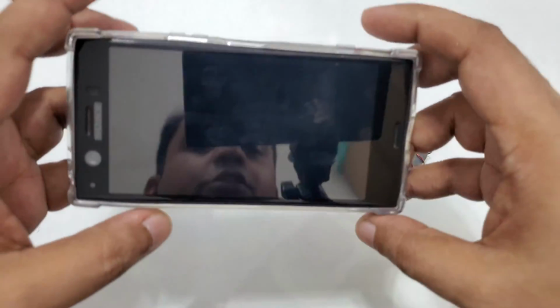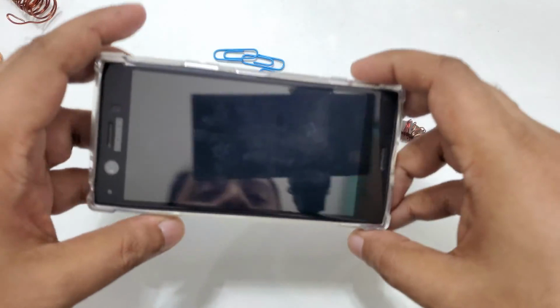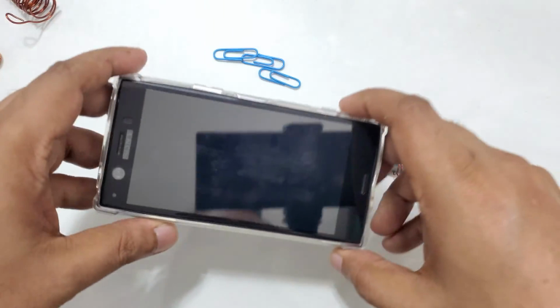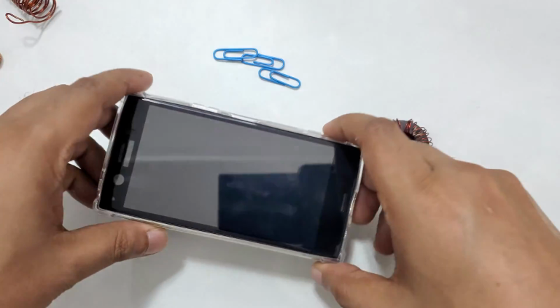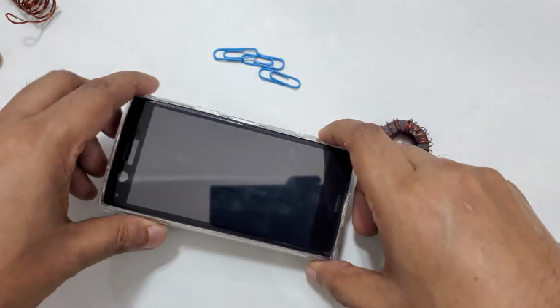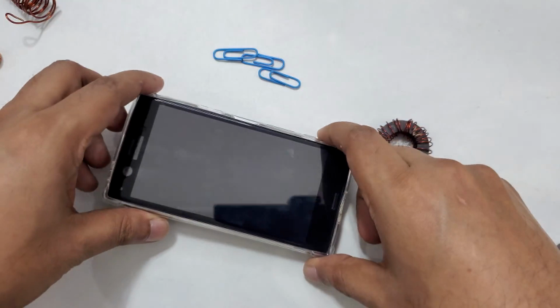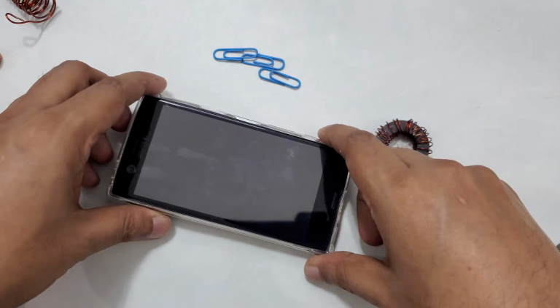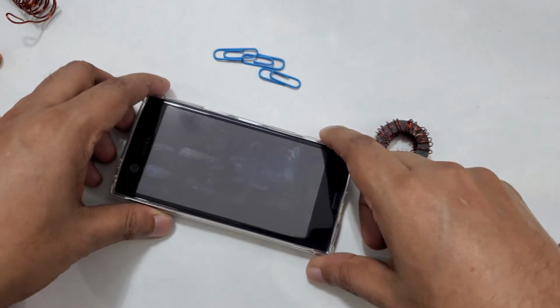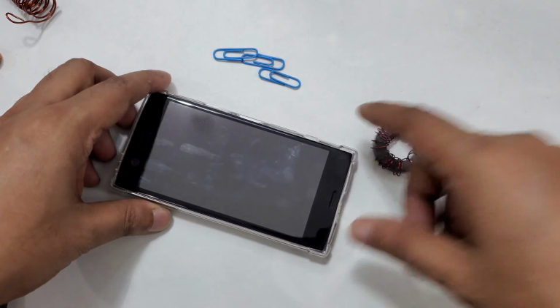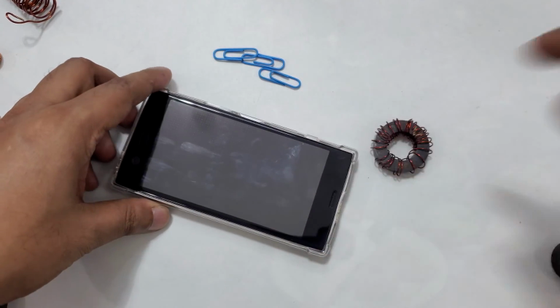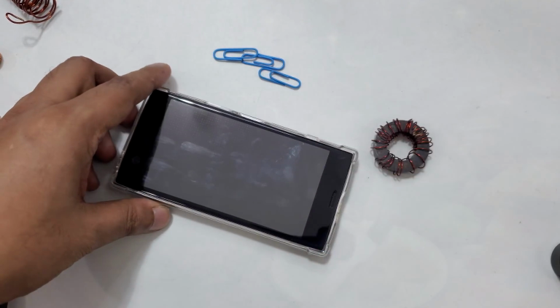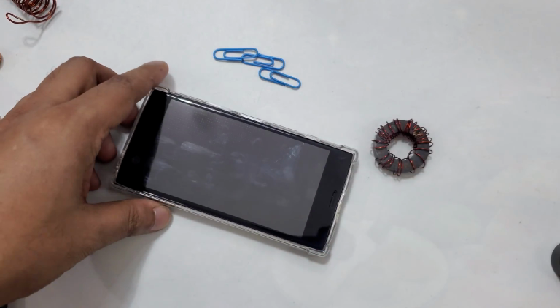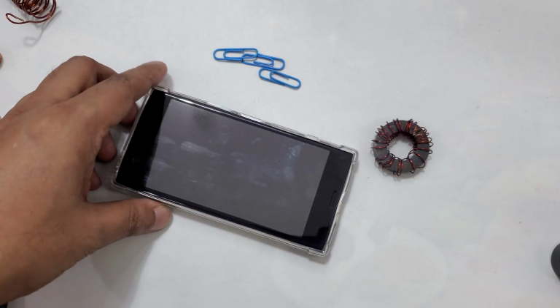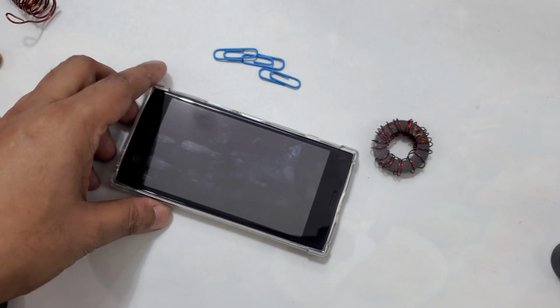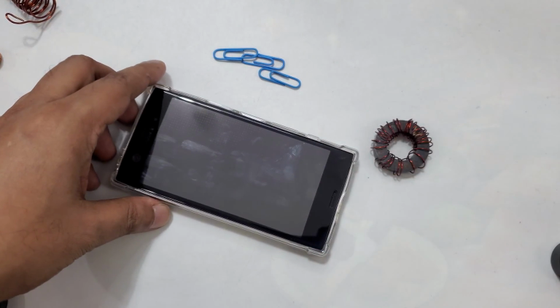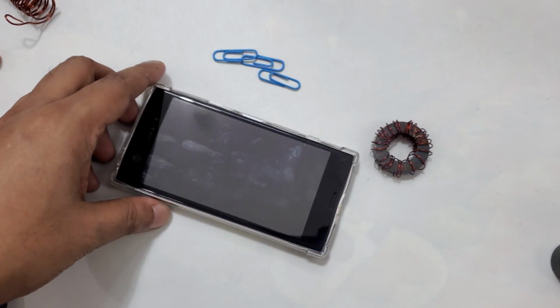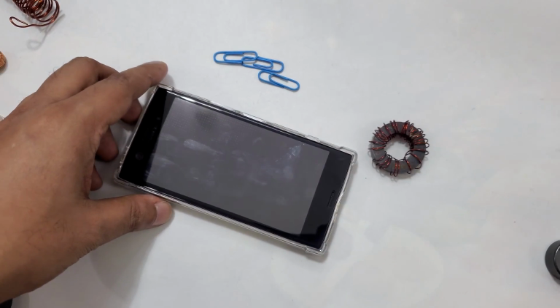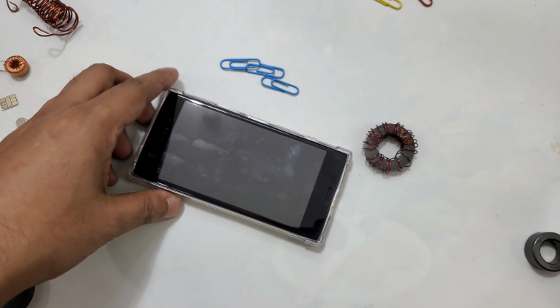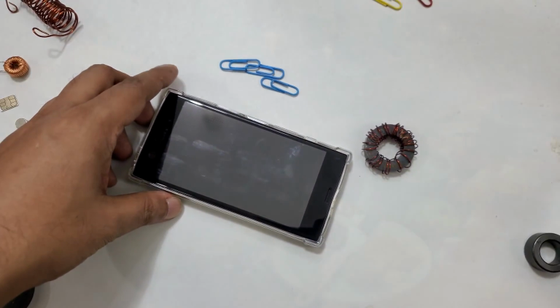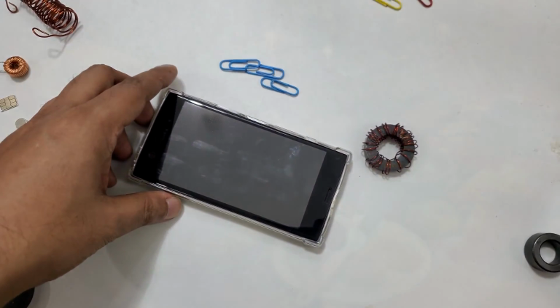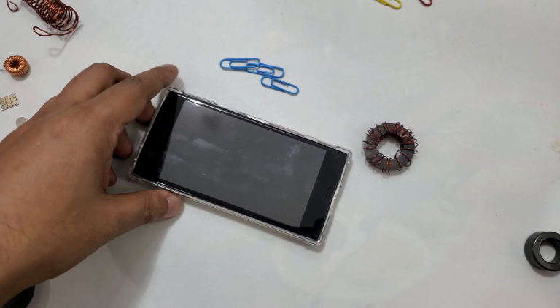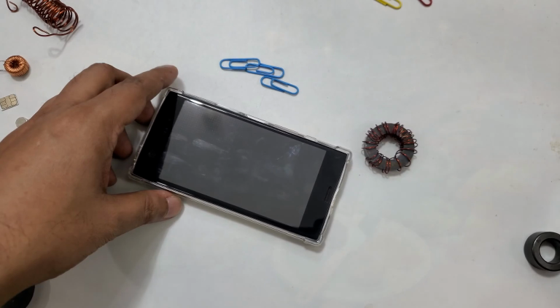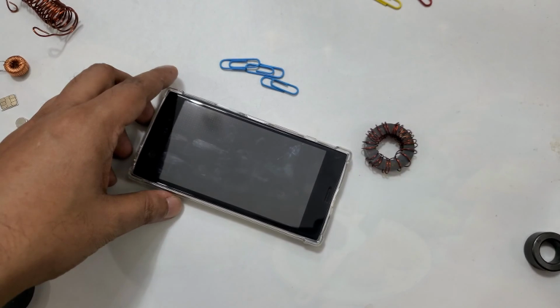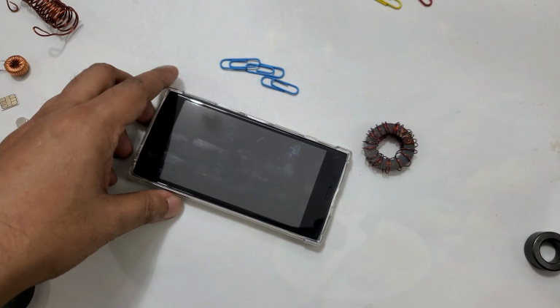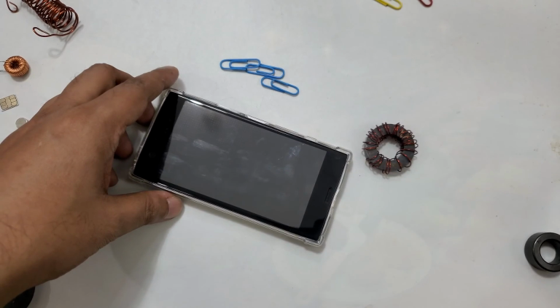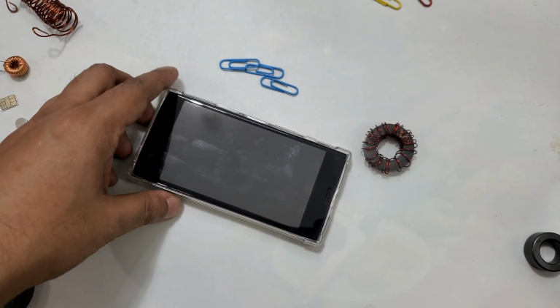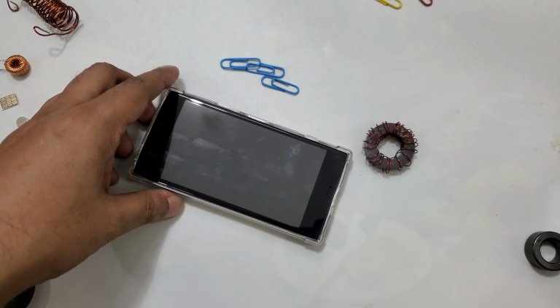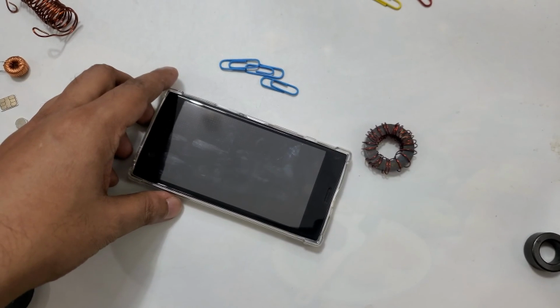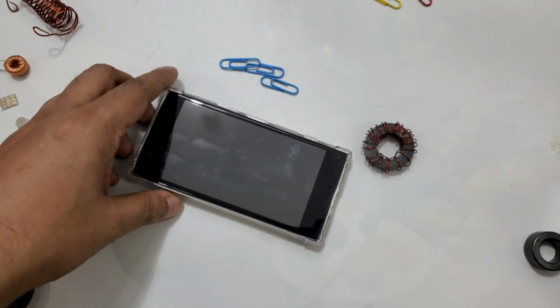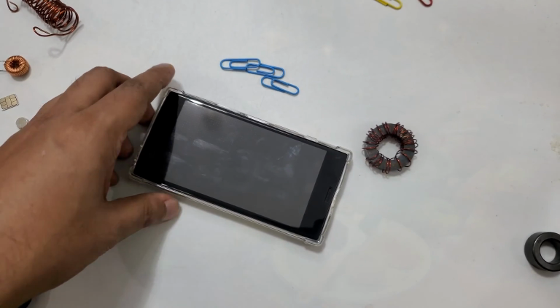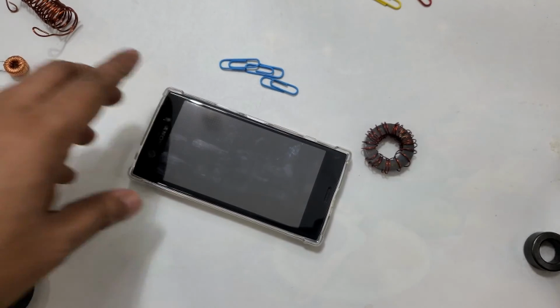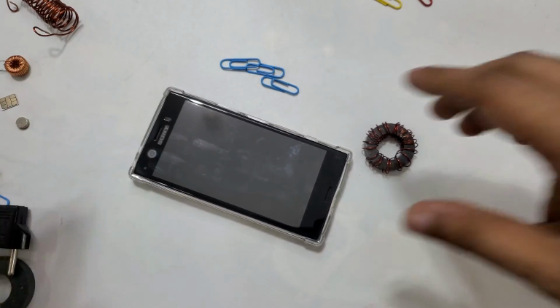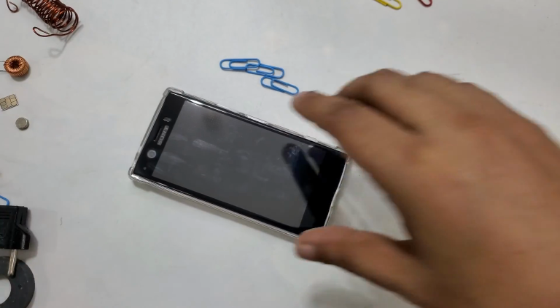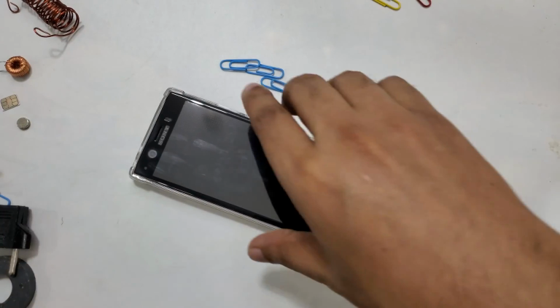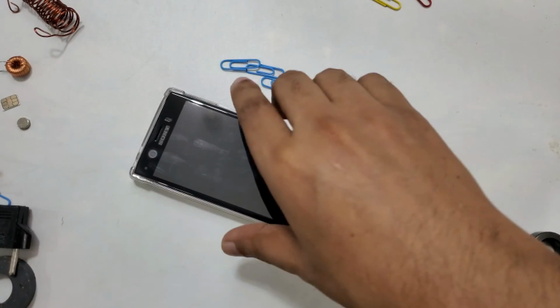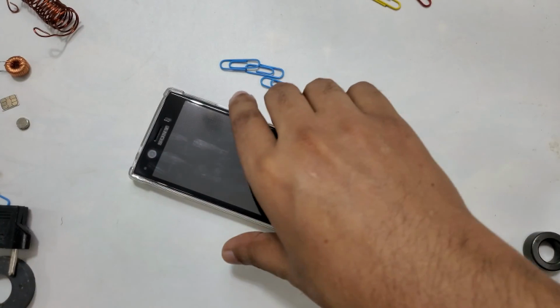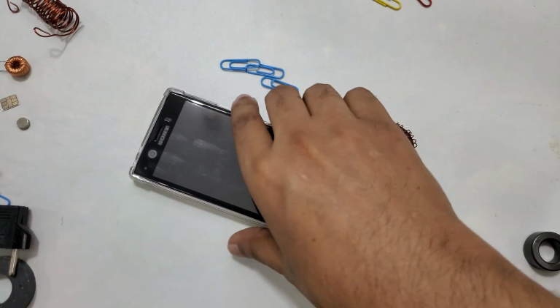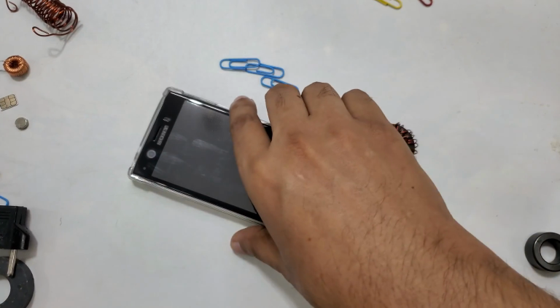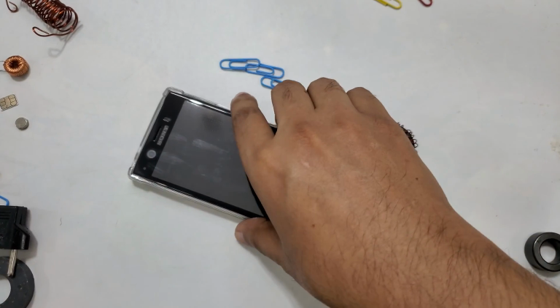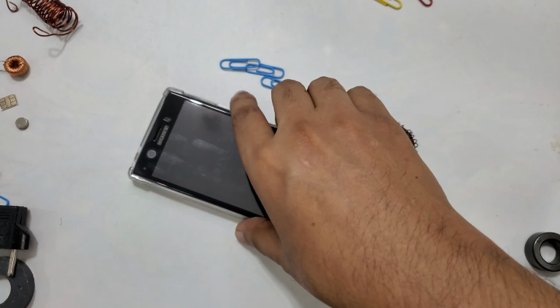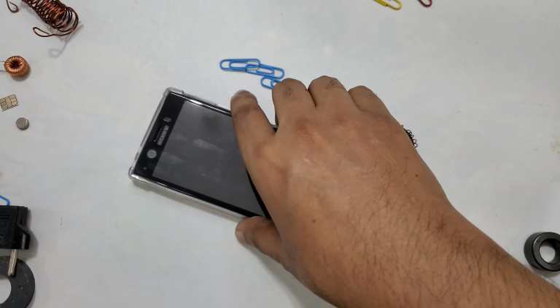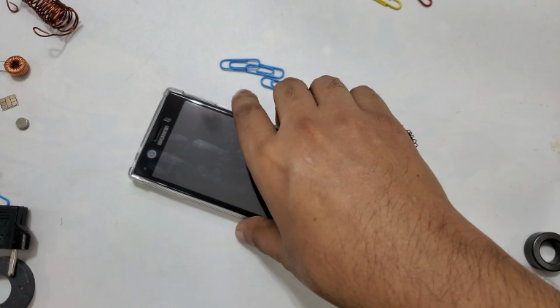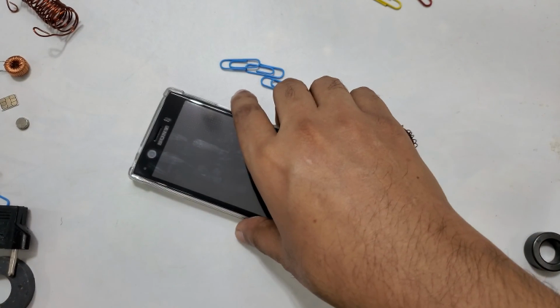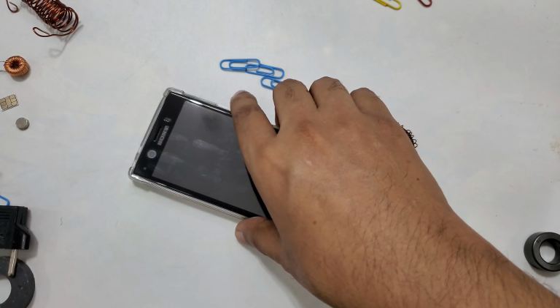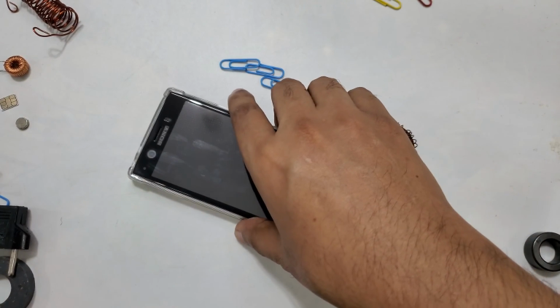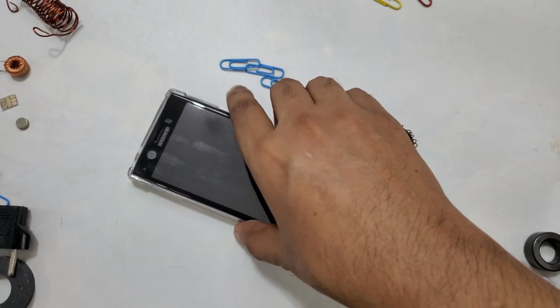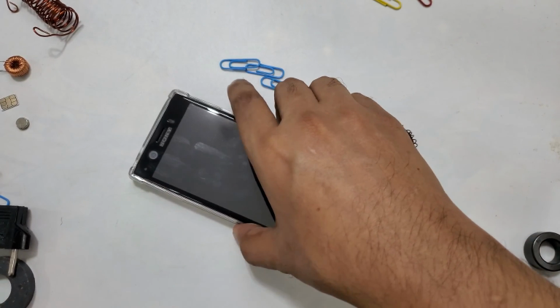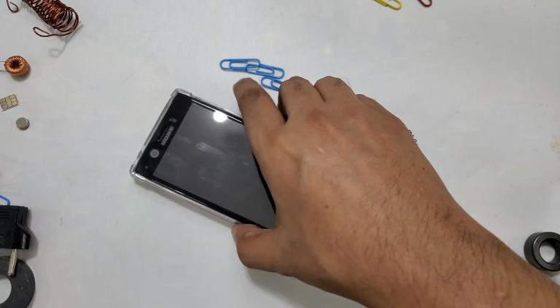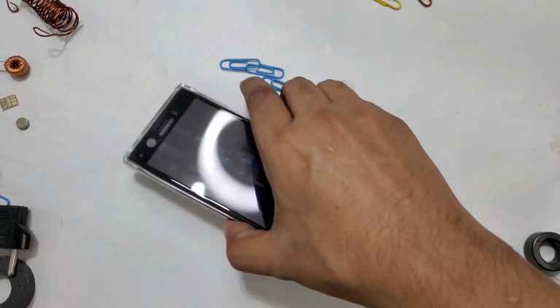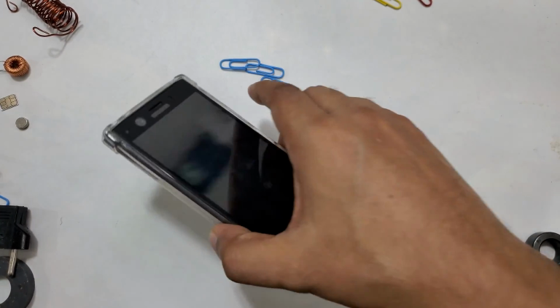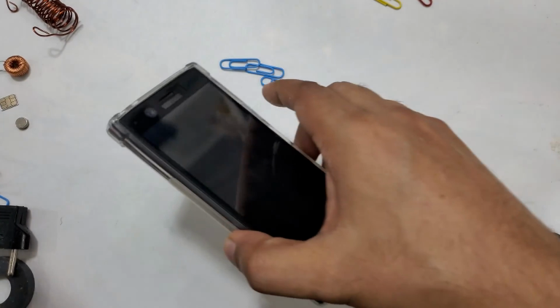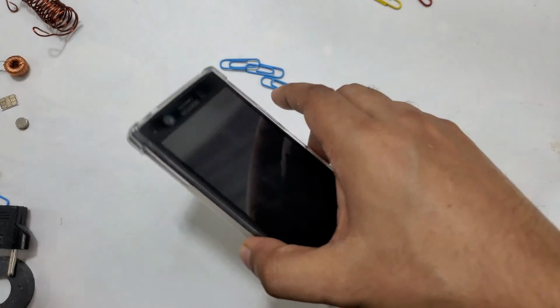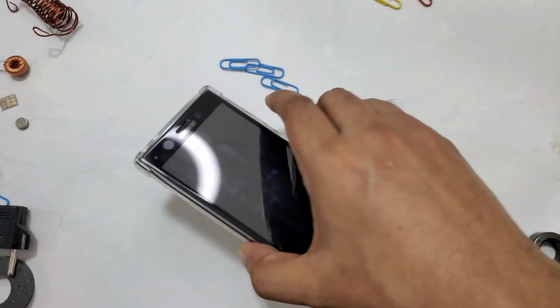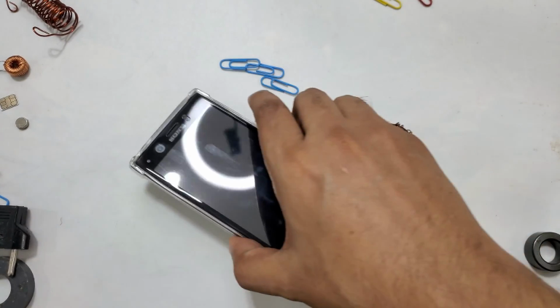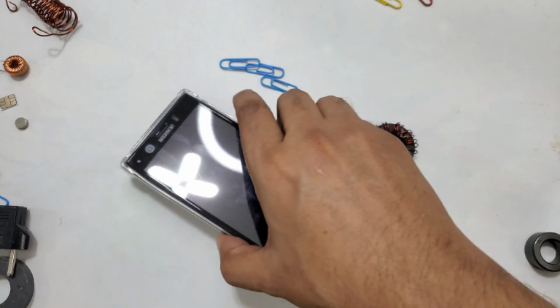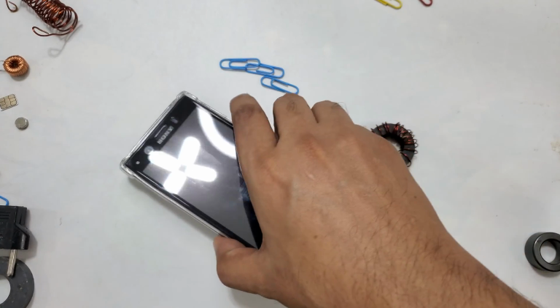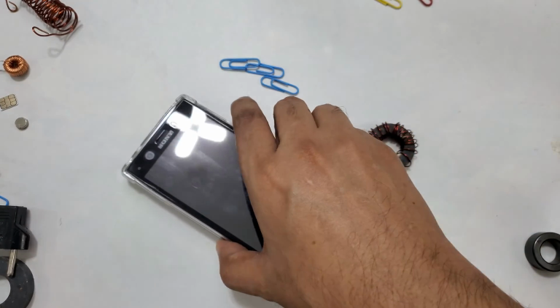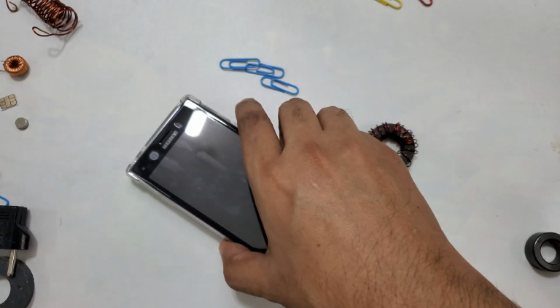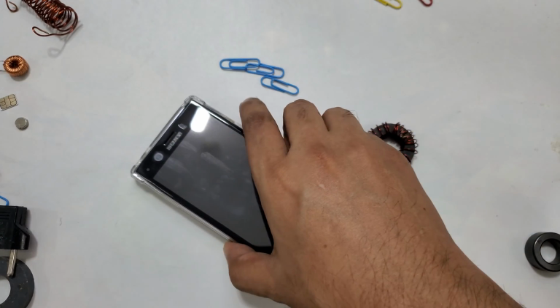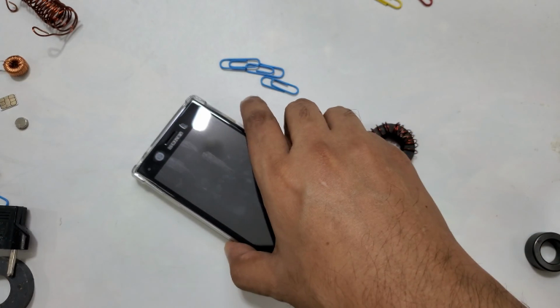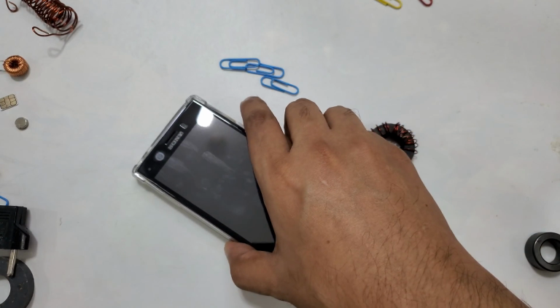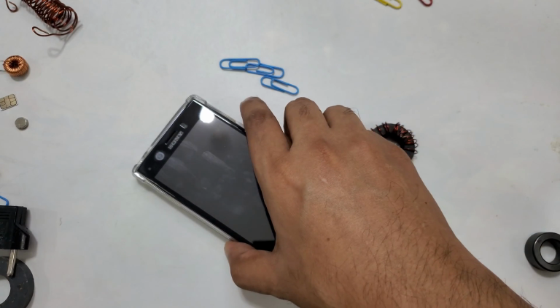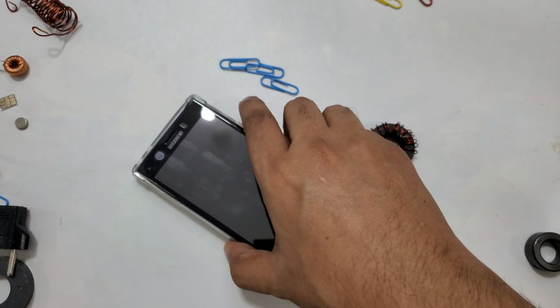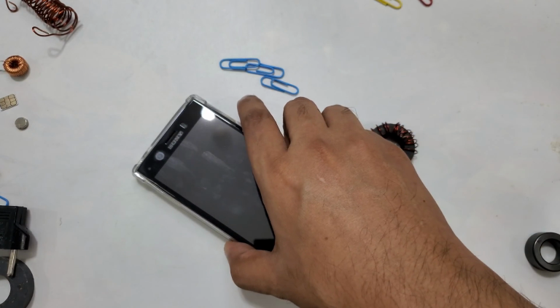I chose this tiny mobile. I feel comfortable making videos with this compared to these big mobiles which are very difficult to handle.